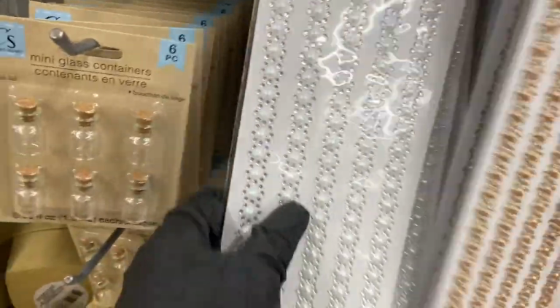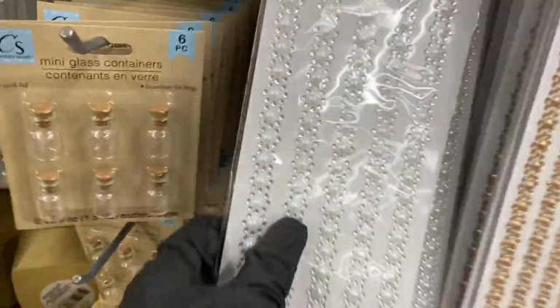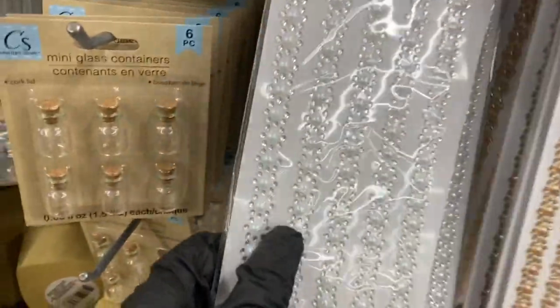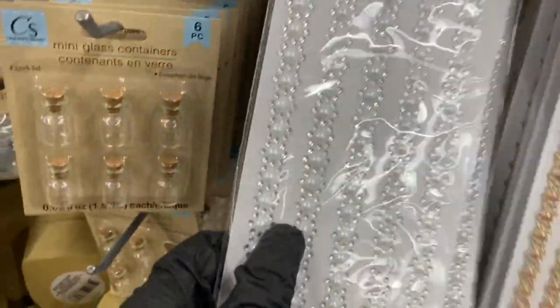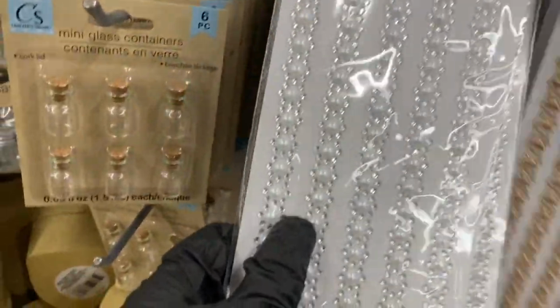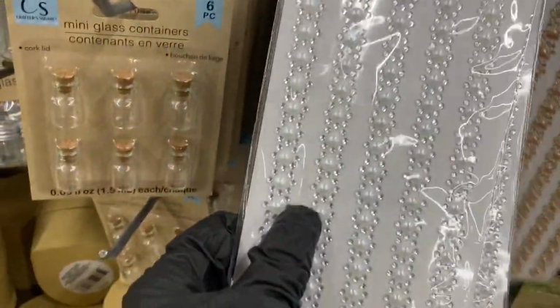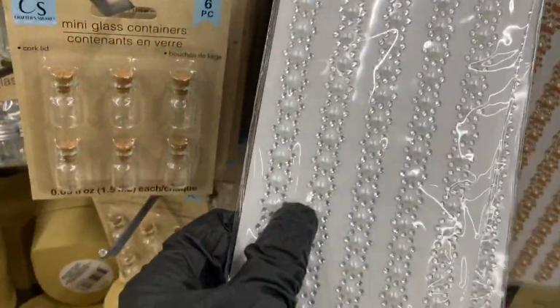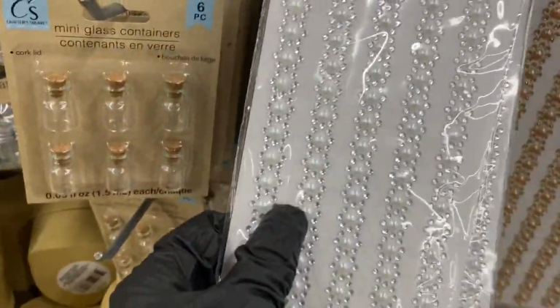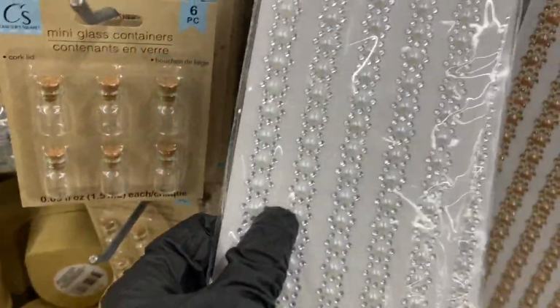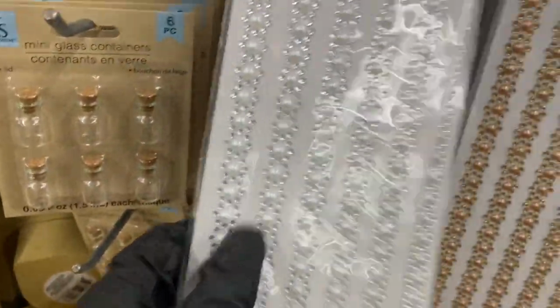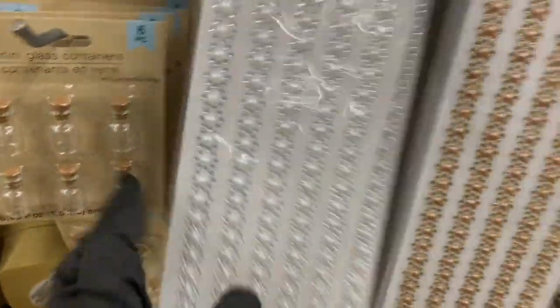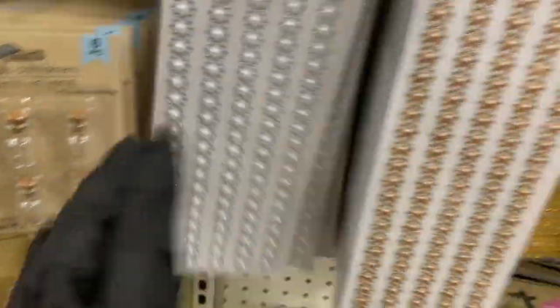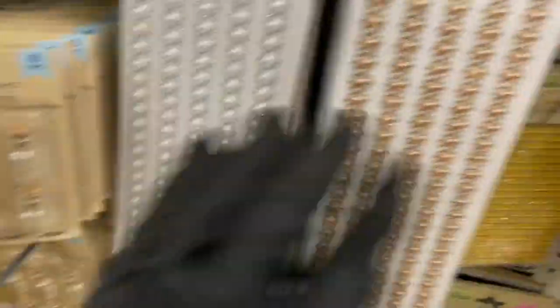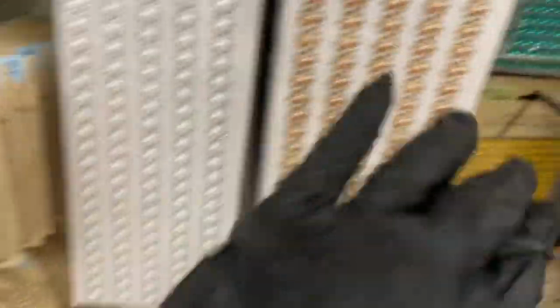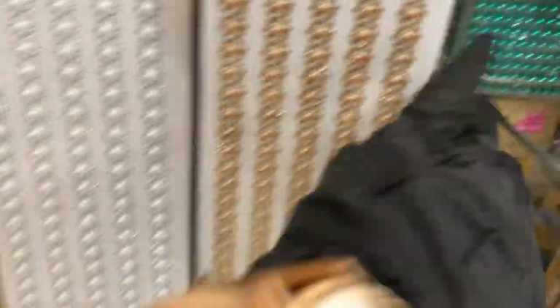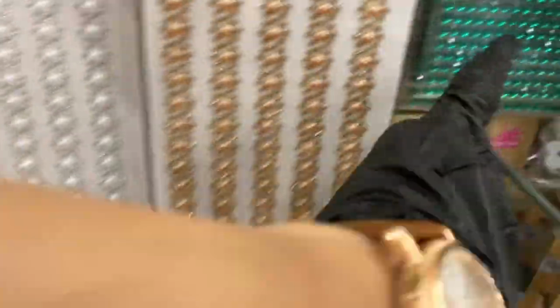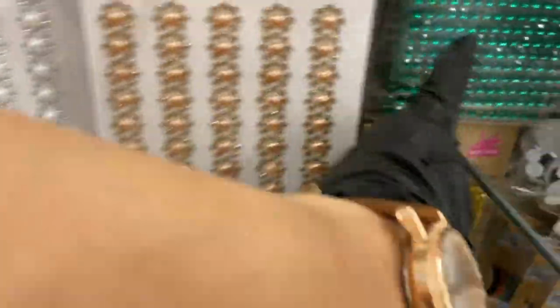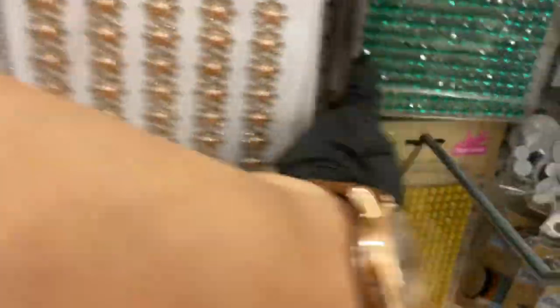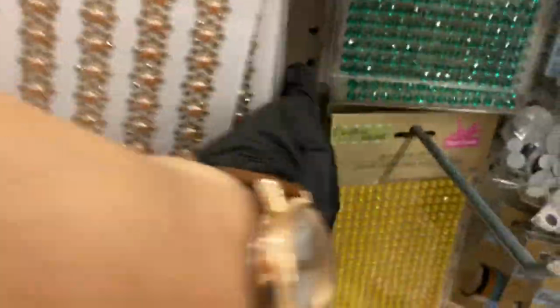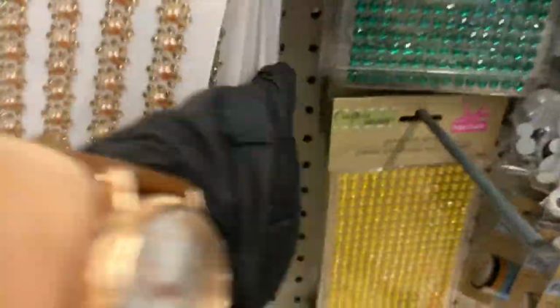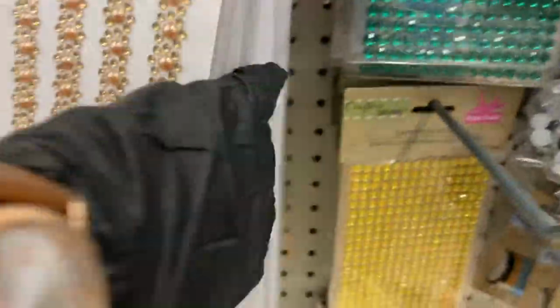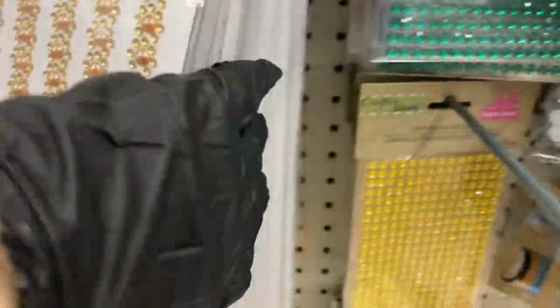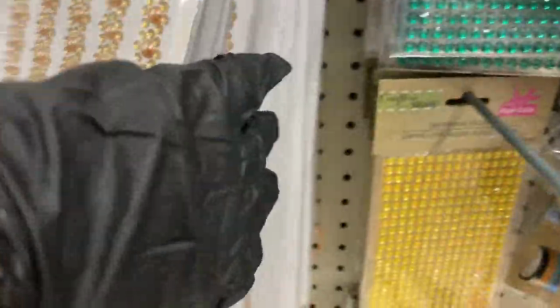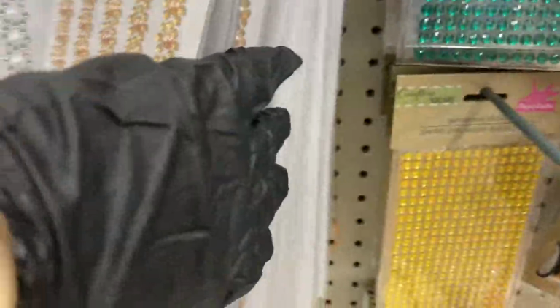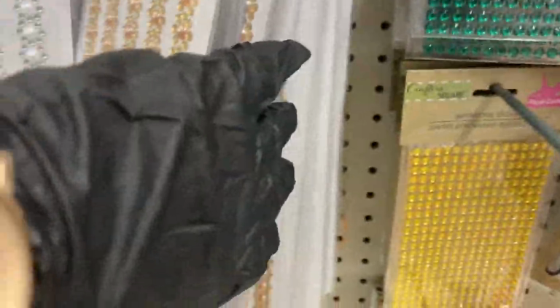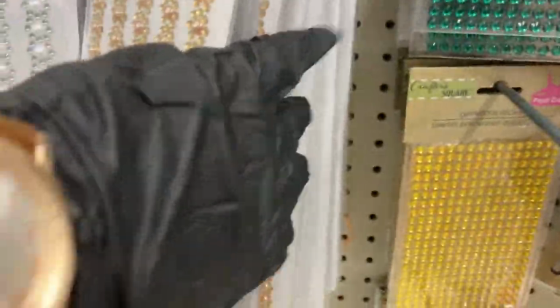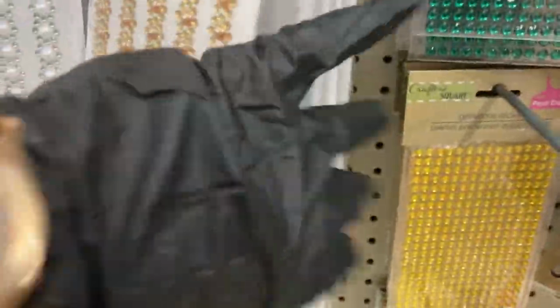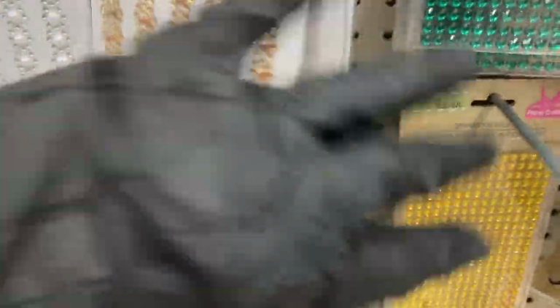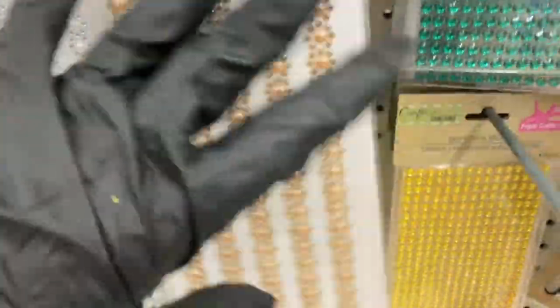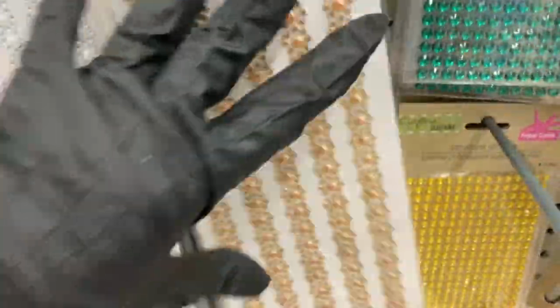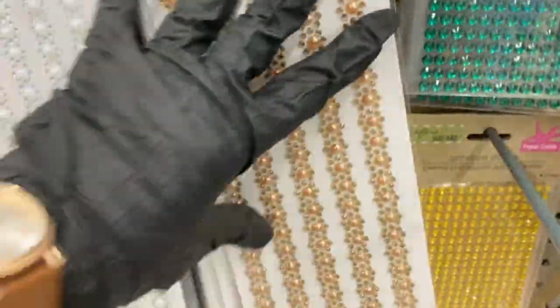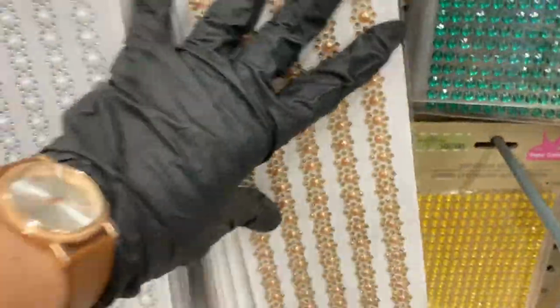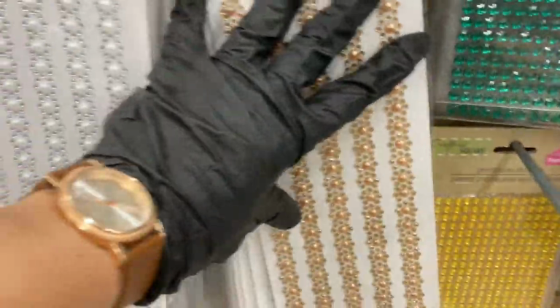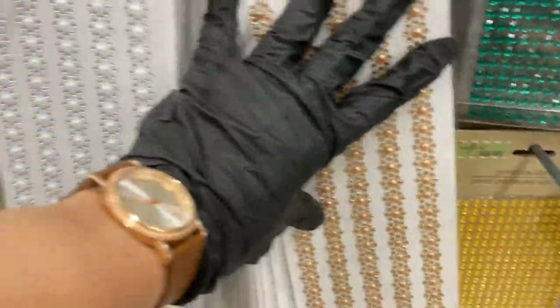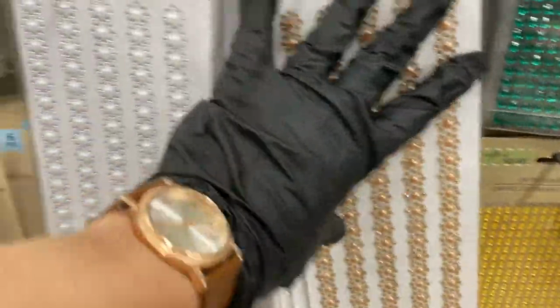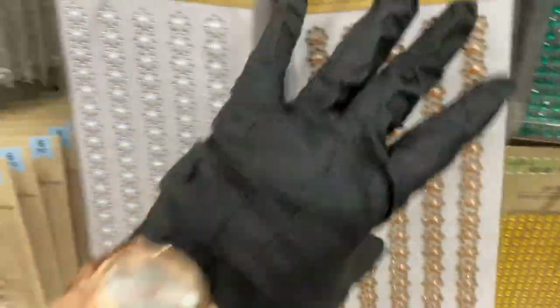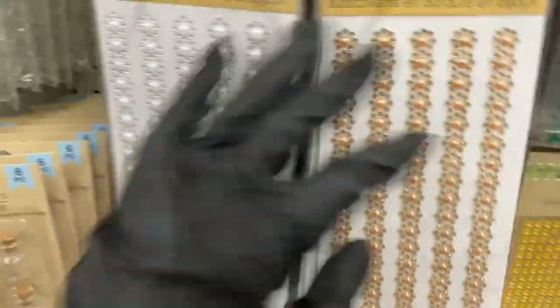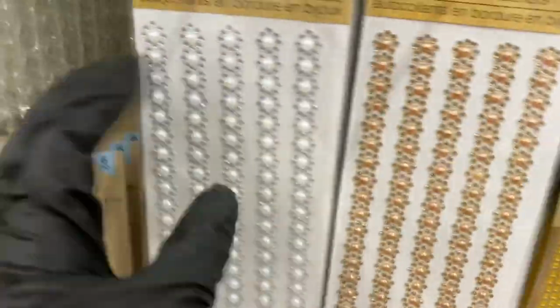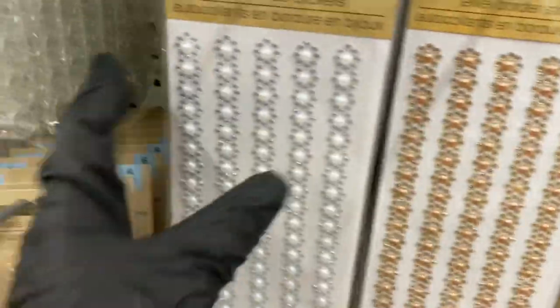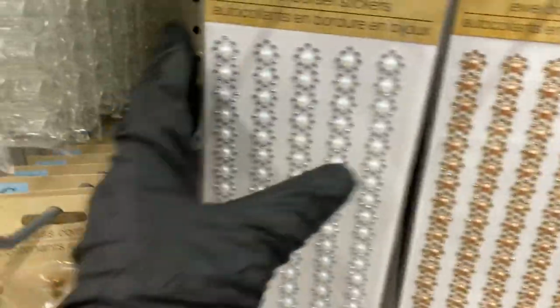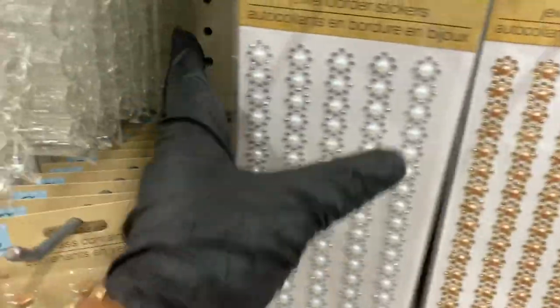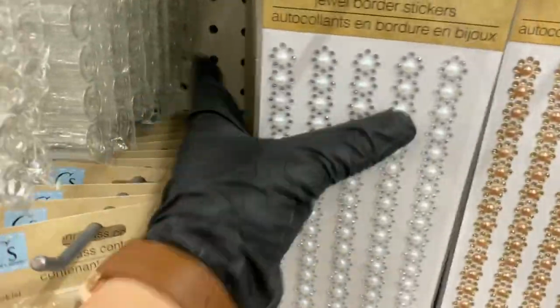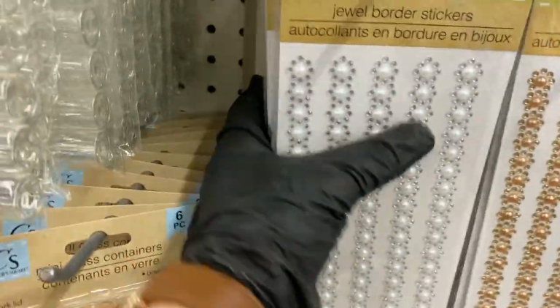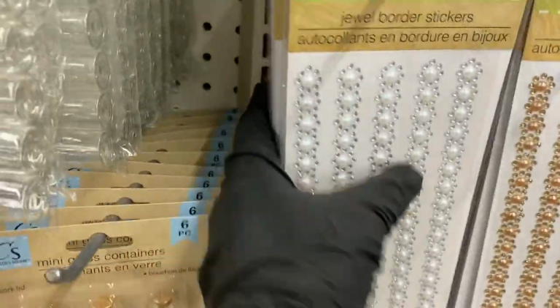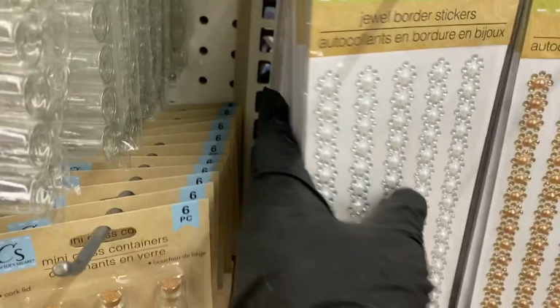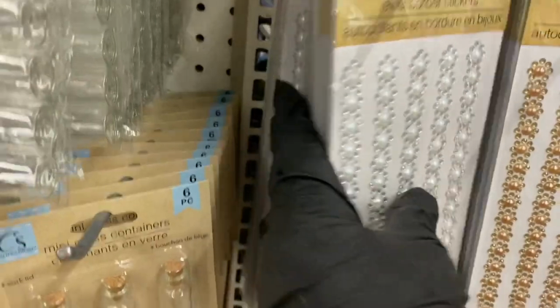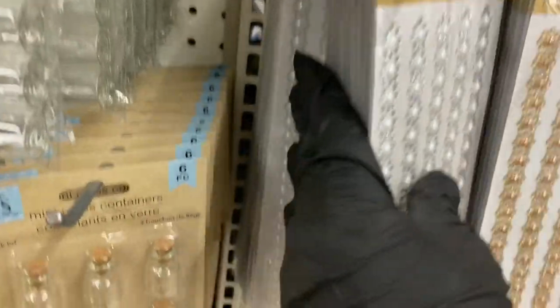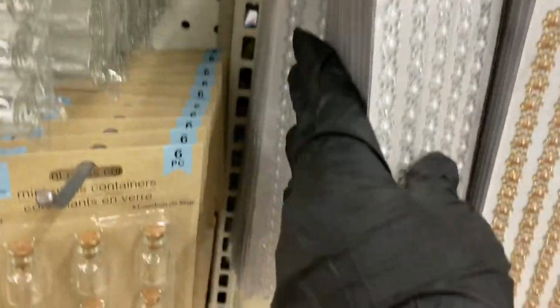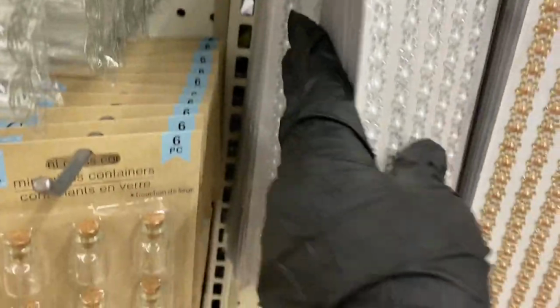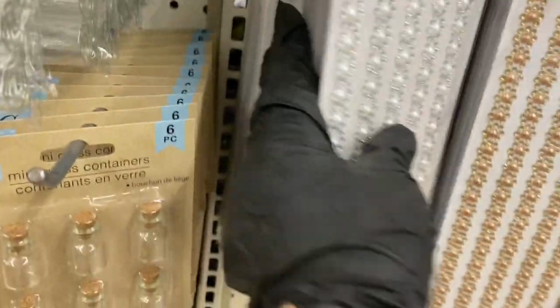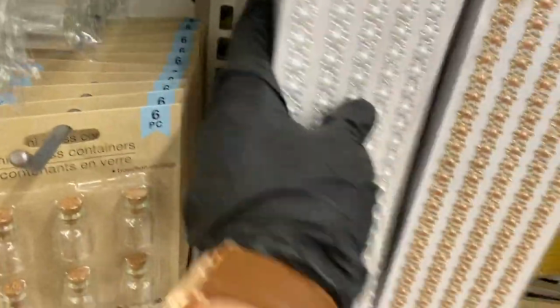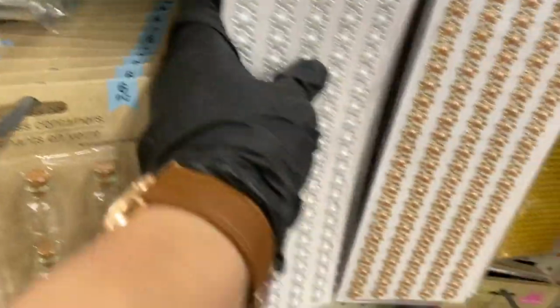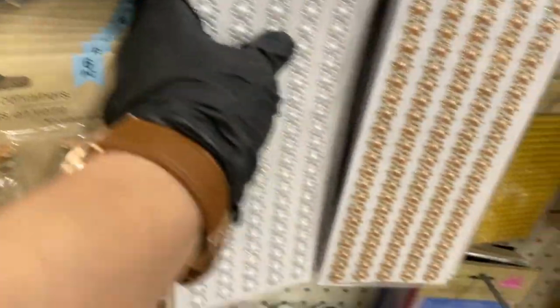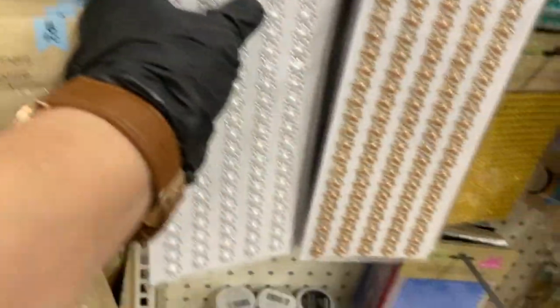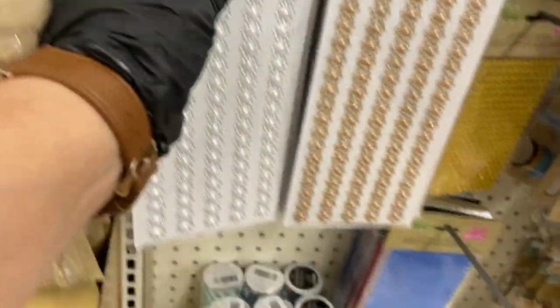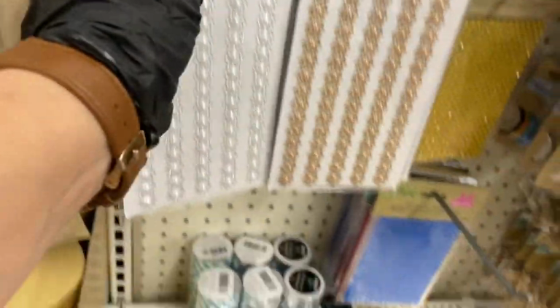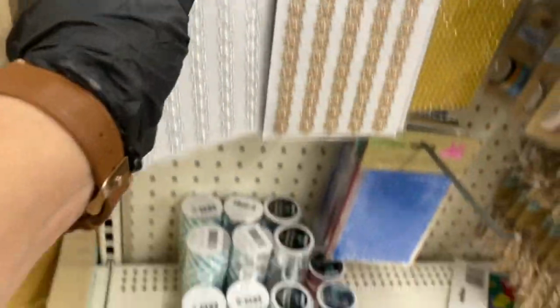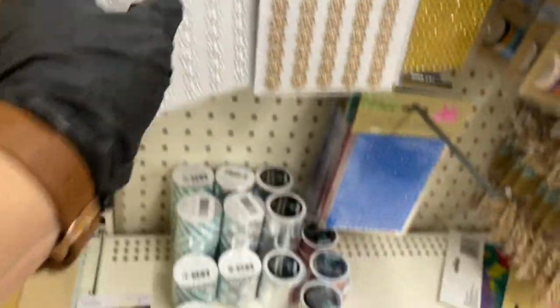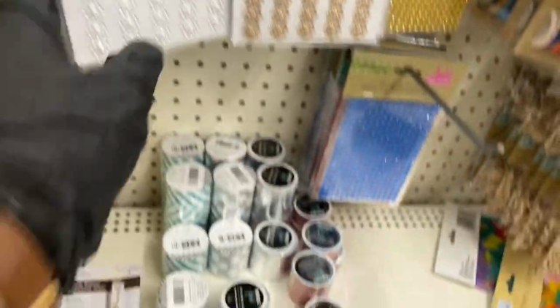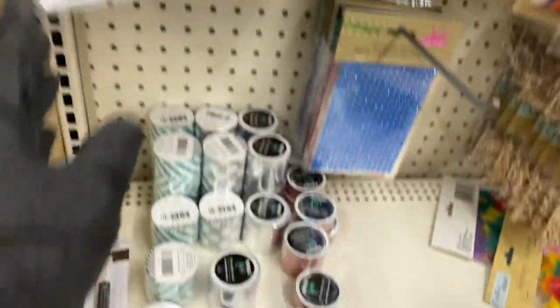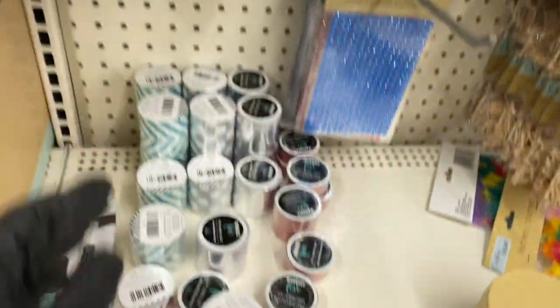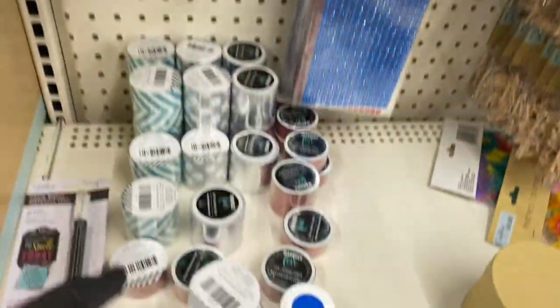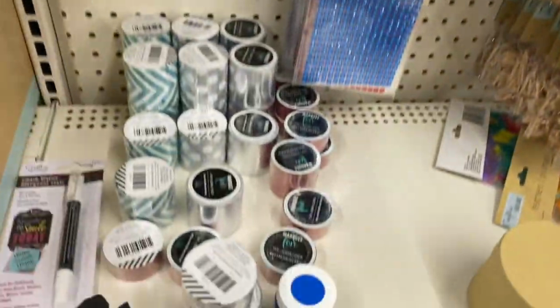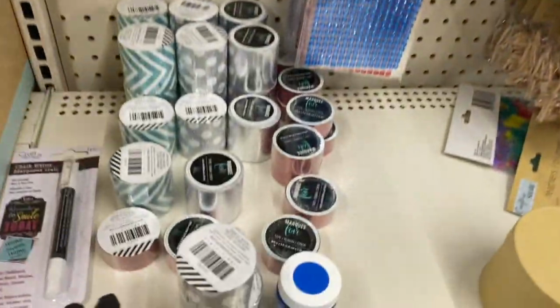Then these are the border stickers I use all the time — I use them in pearls. They're pretty well stocked all the way to the back.